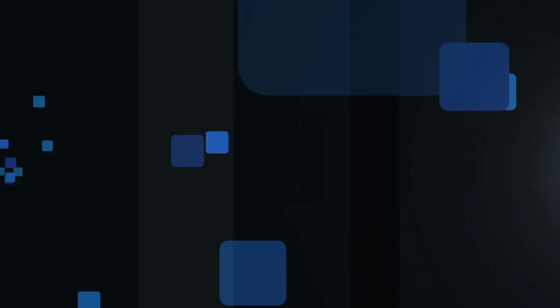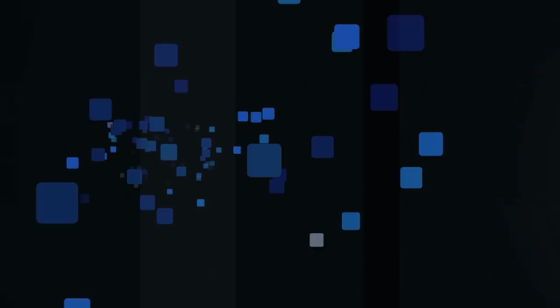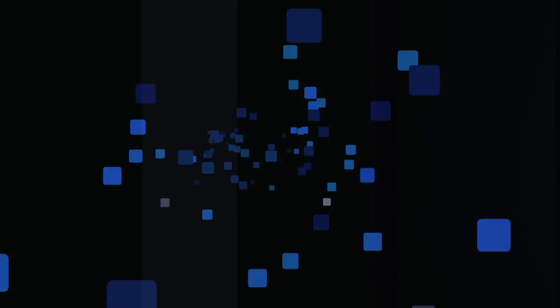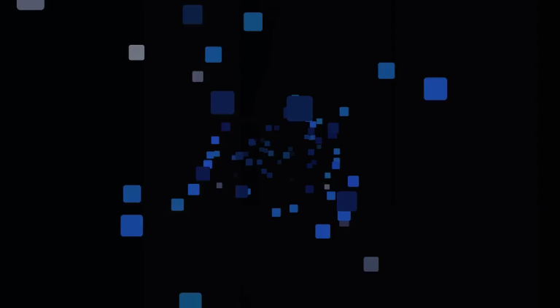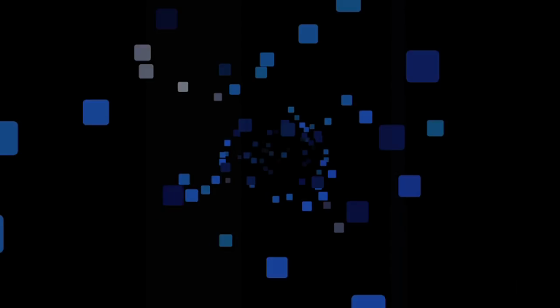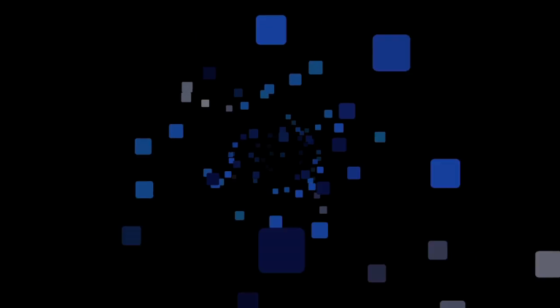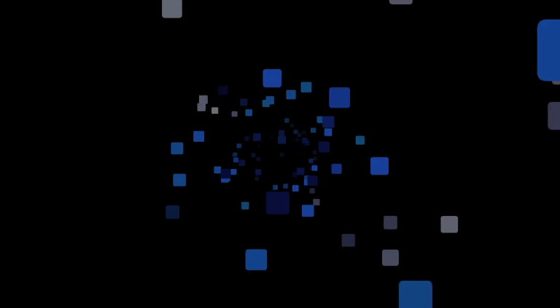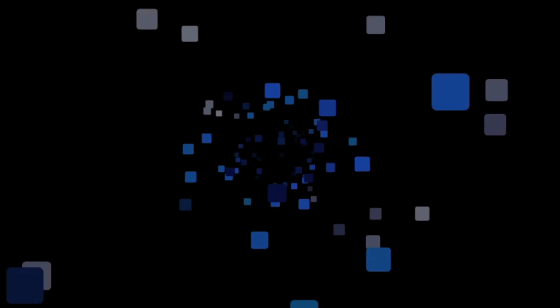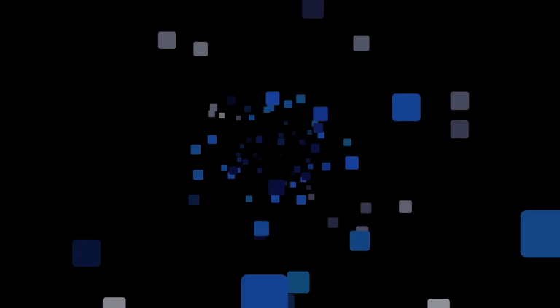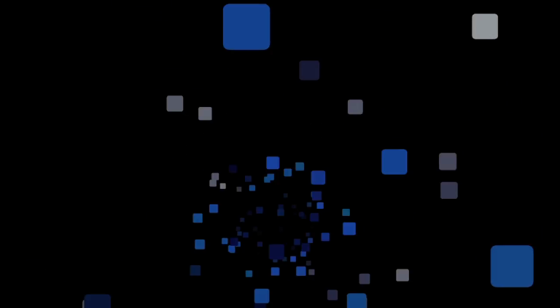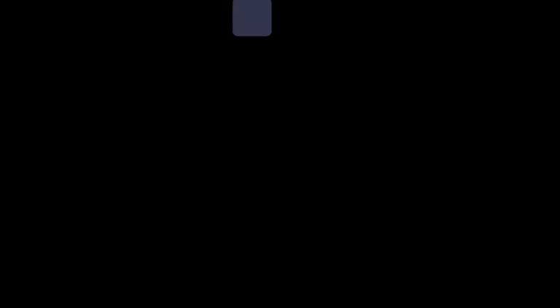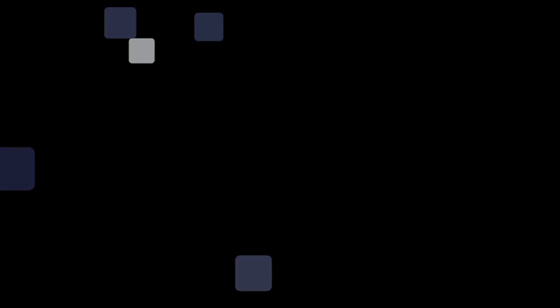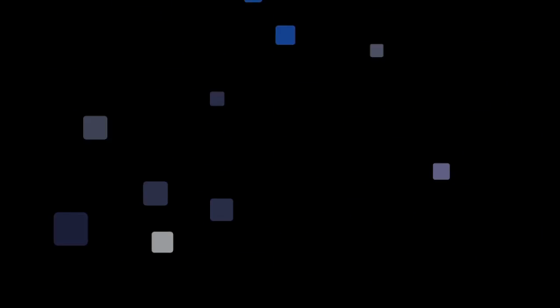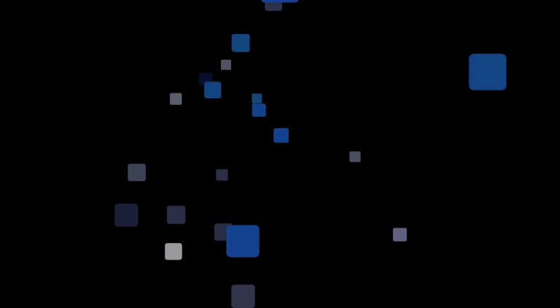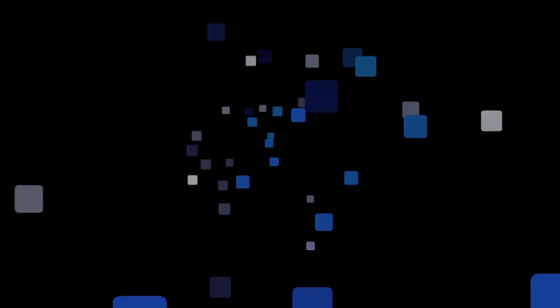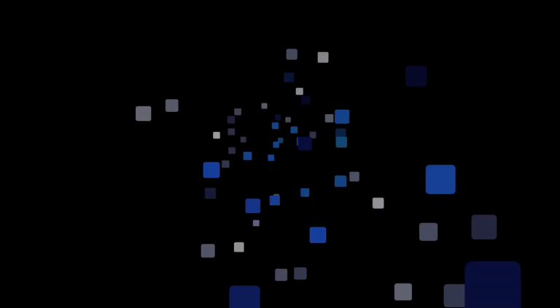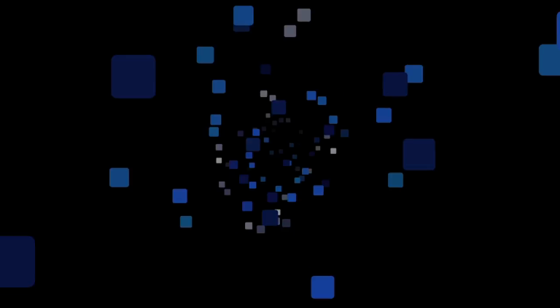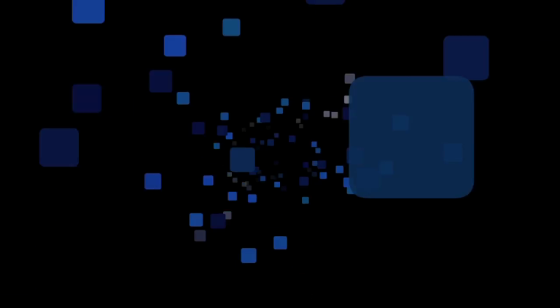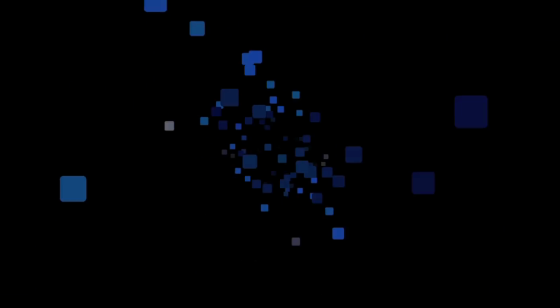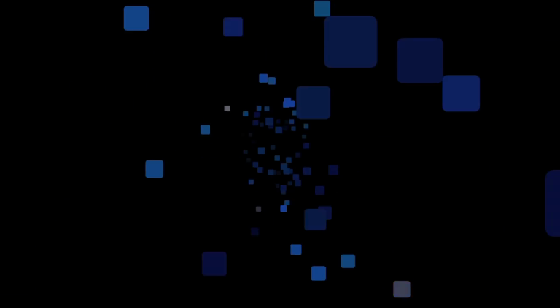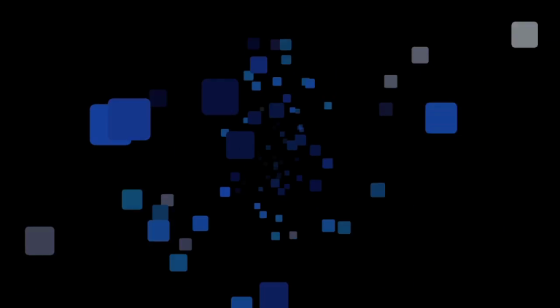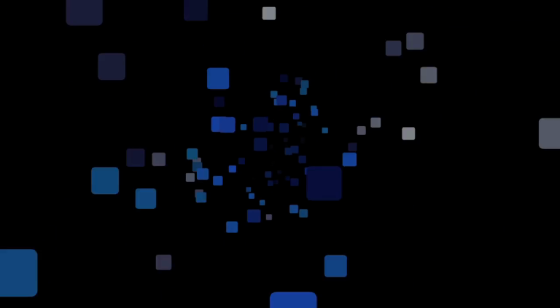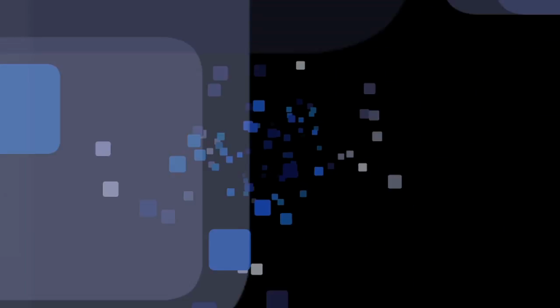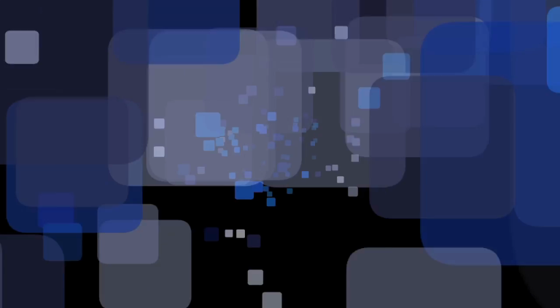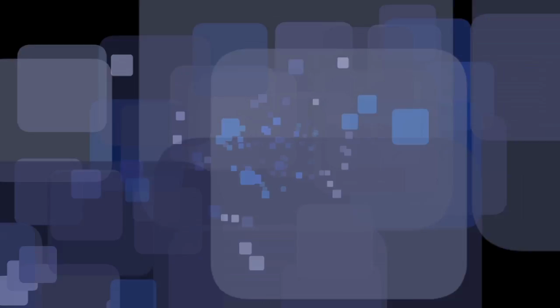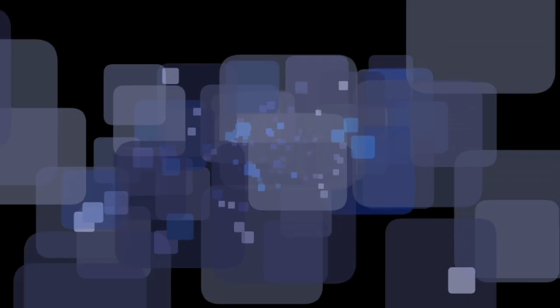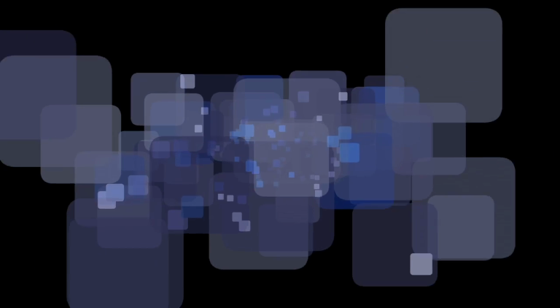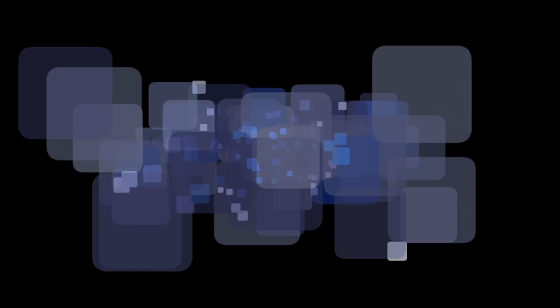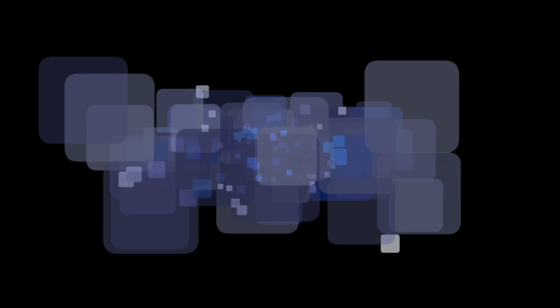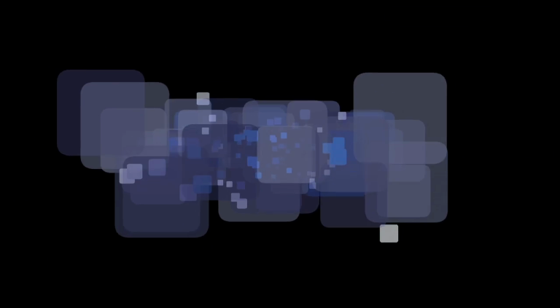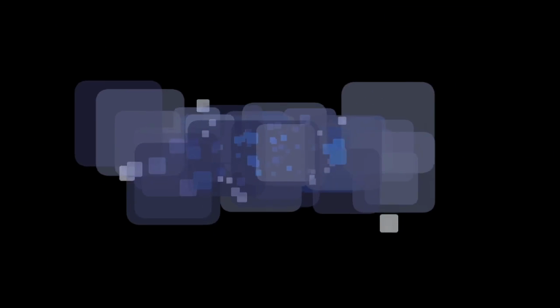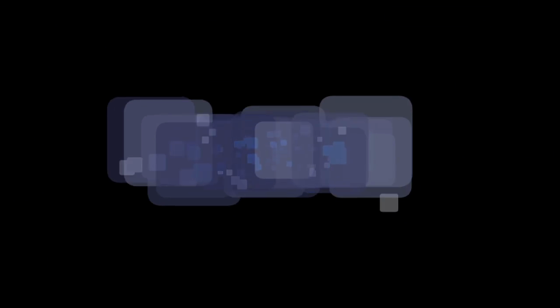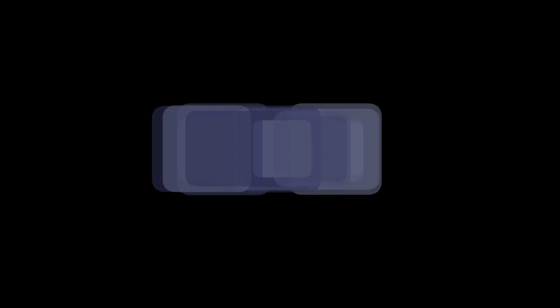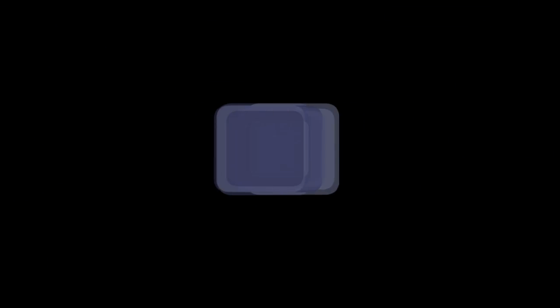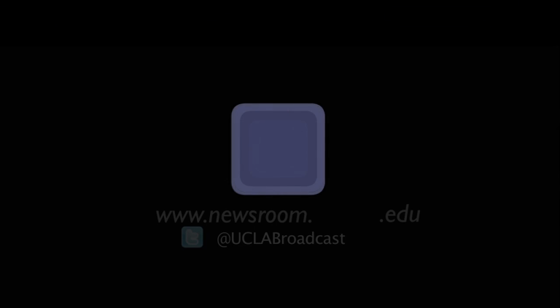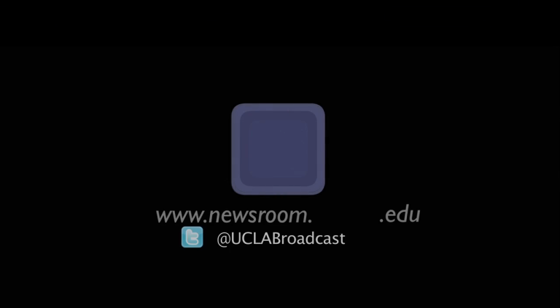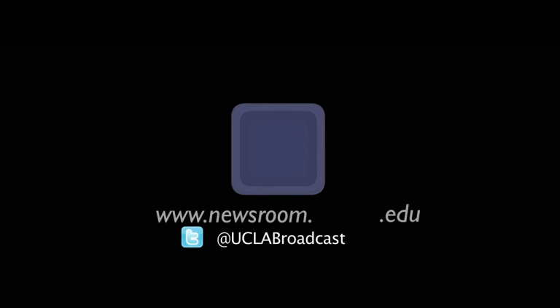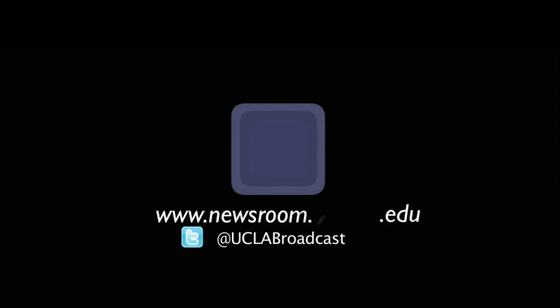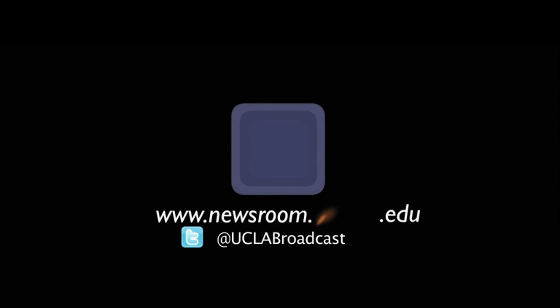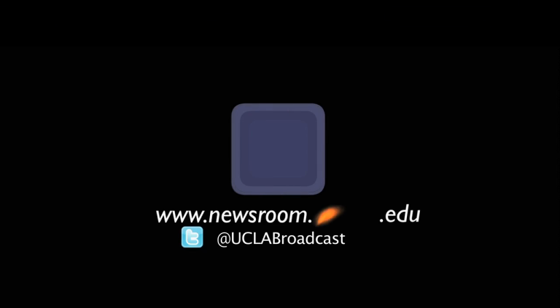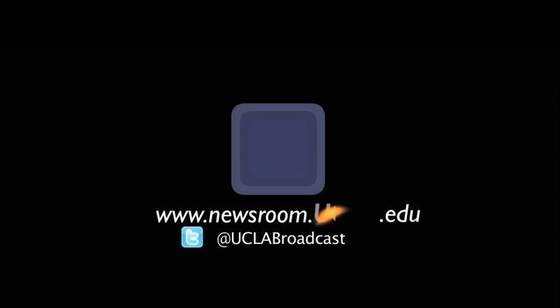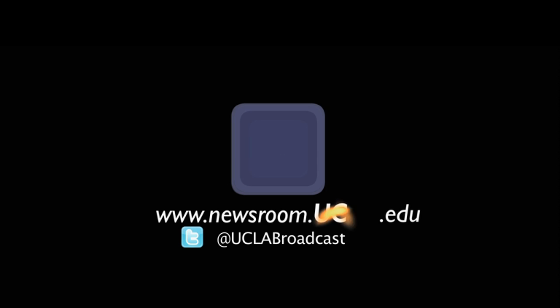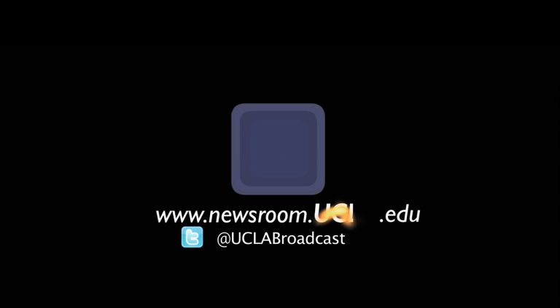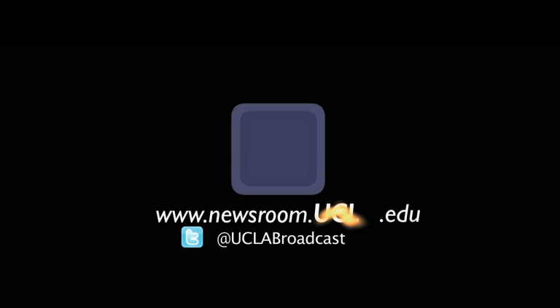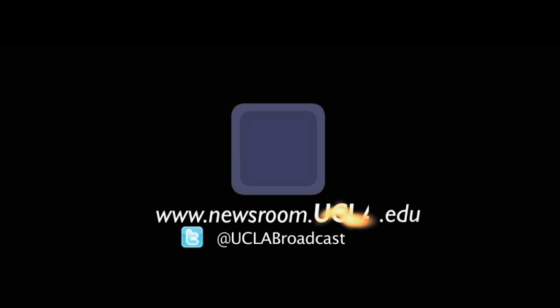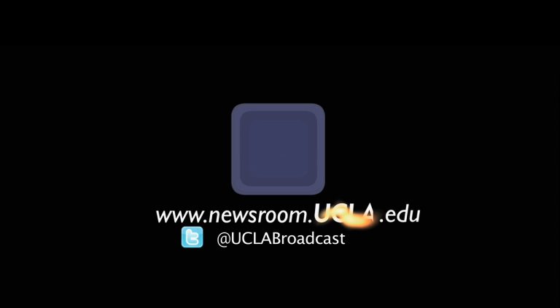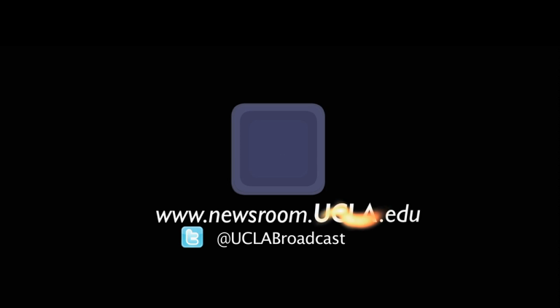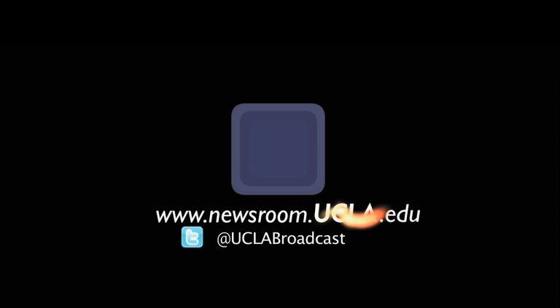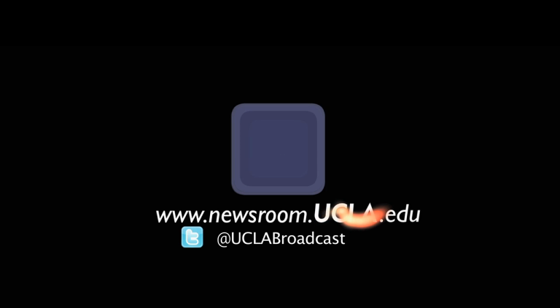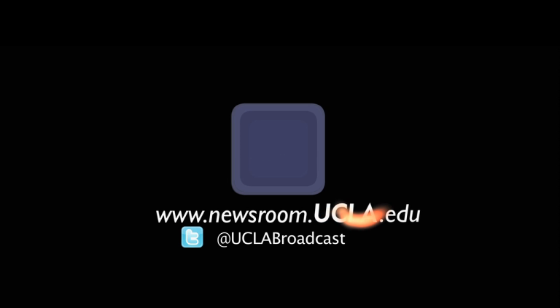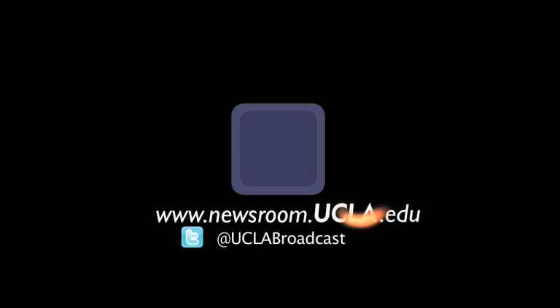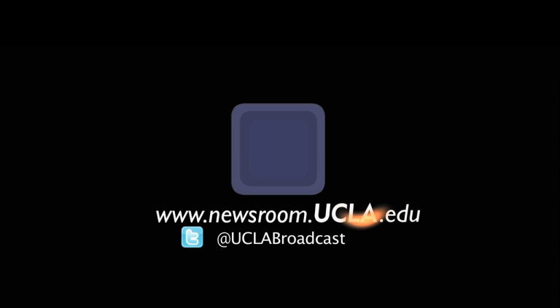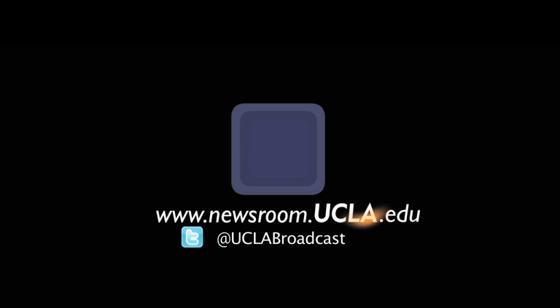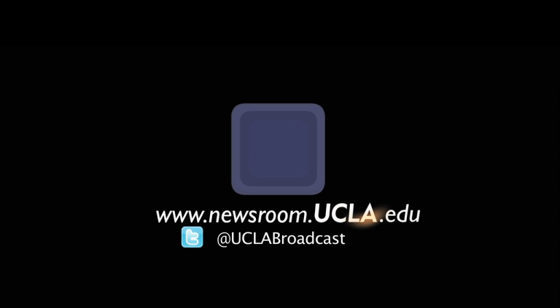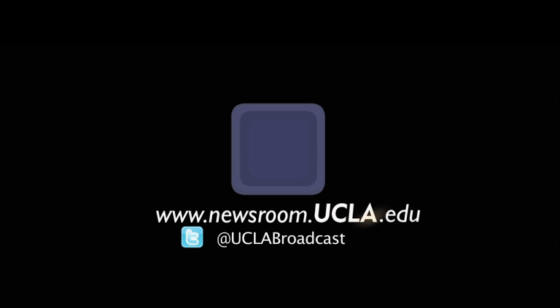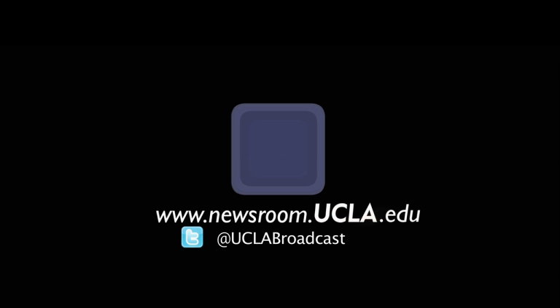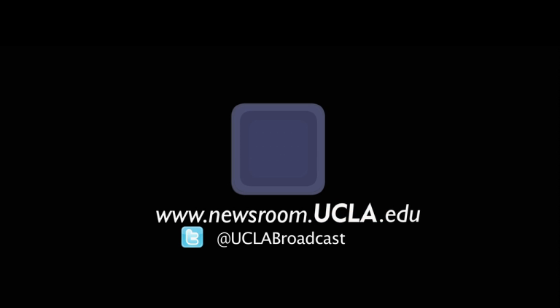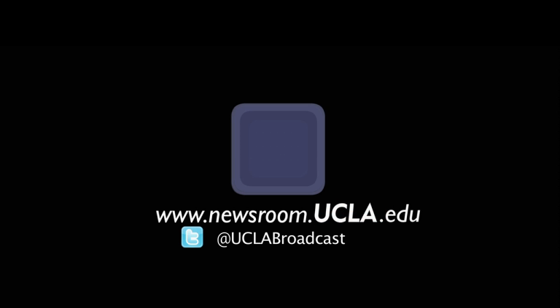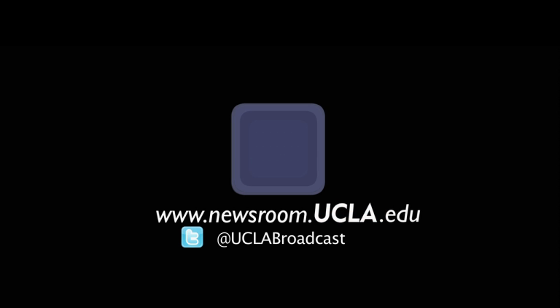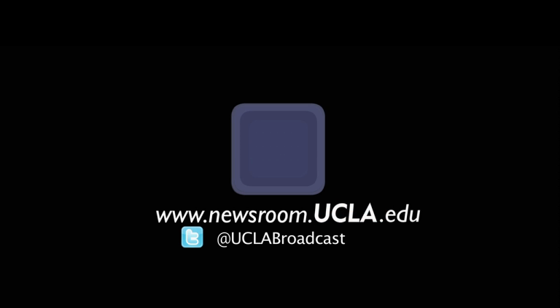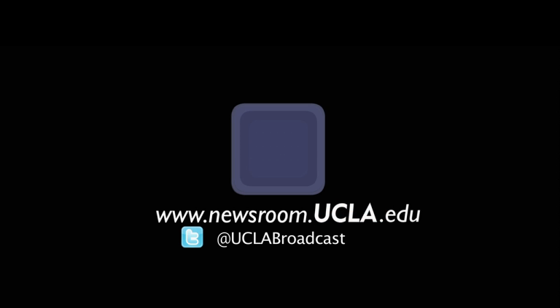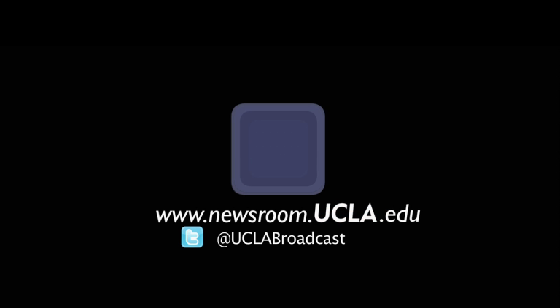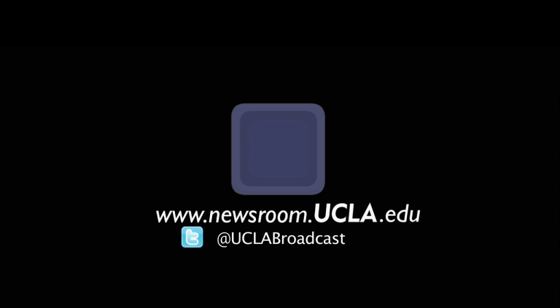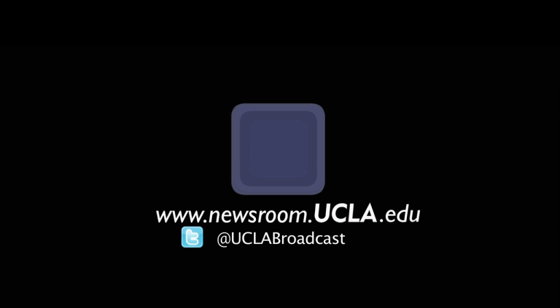For more on these and other stories, visit newsroom.ucla.edu and follow us on Twitter at UCLA Broadcast.